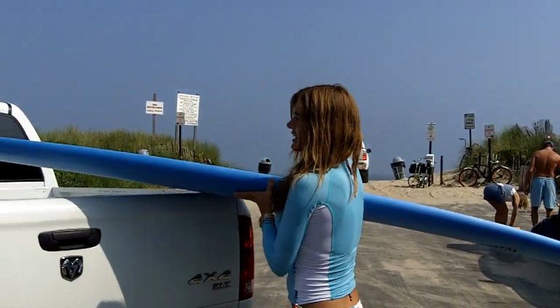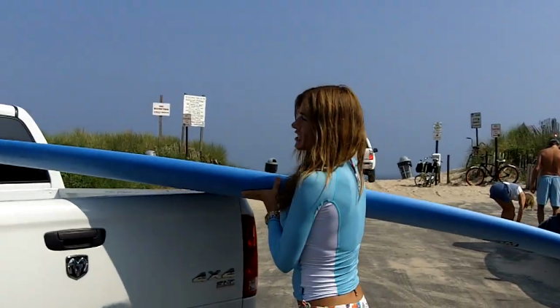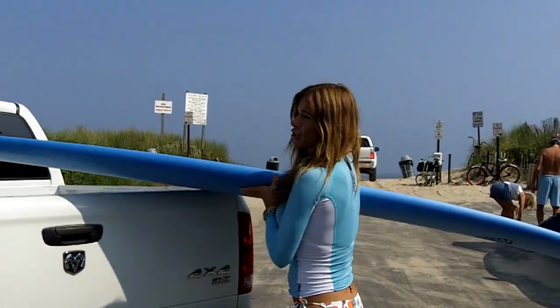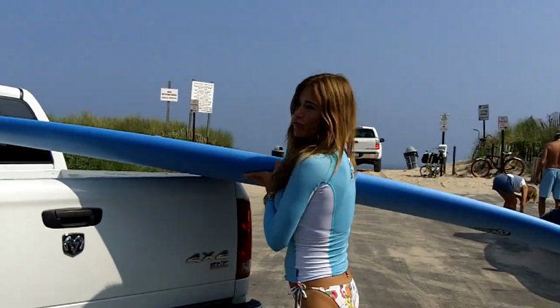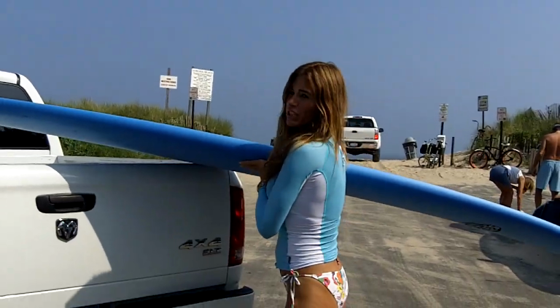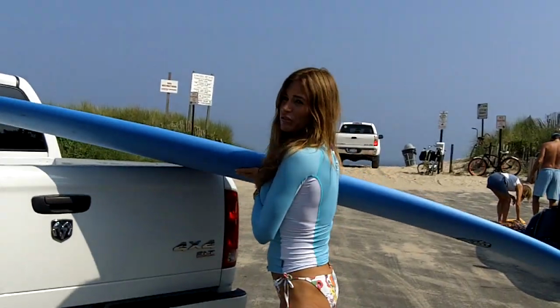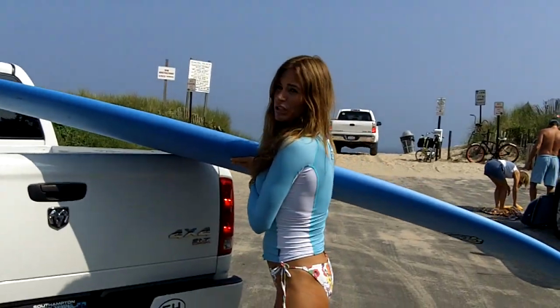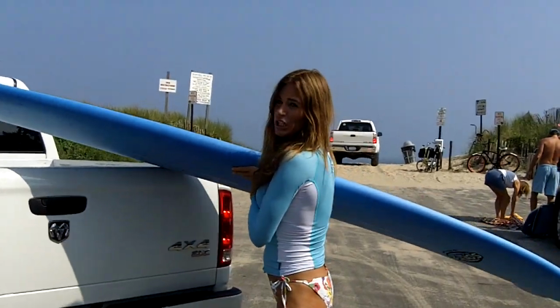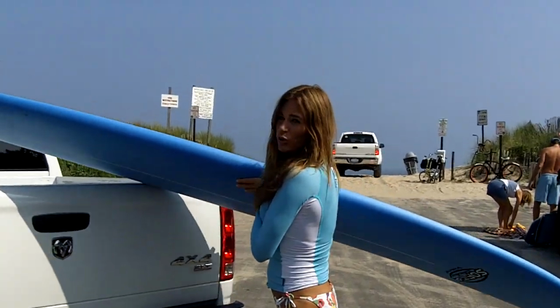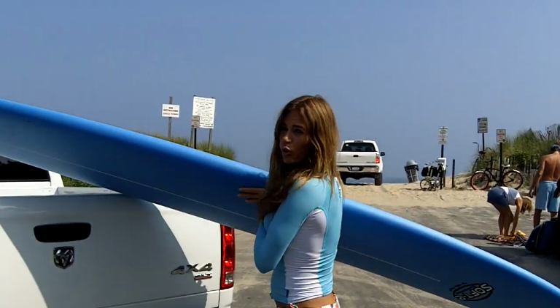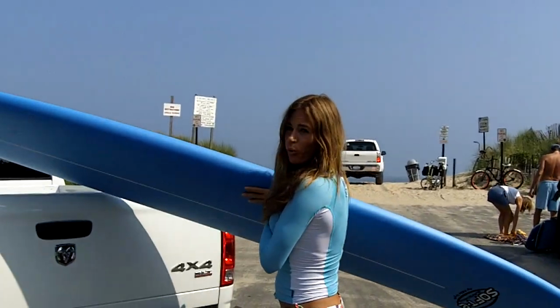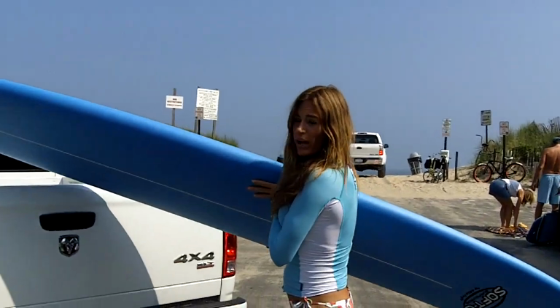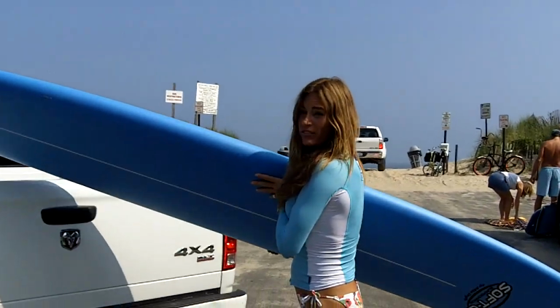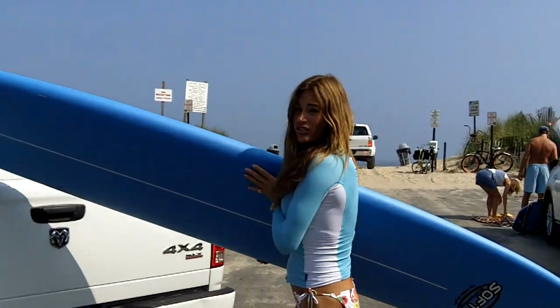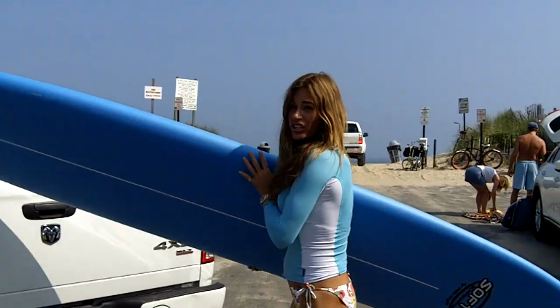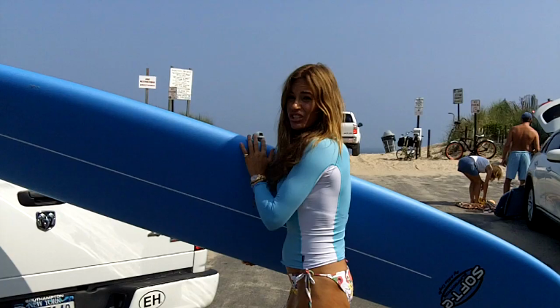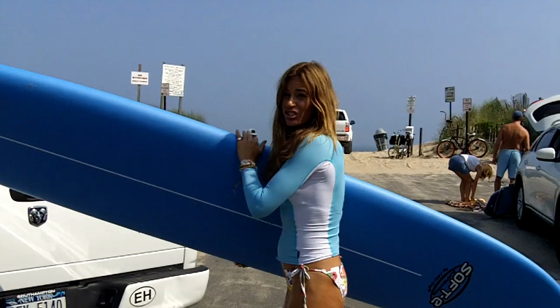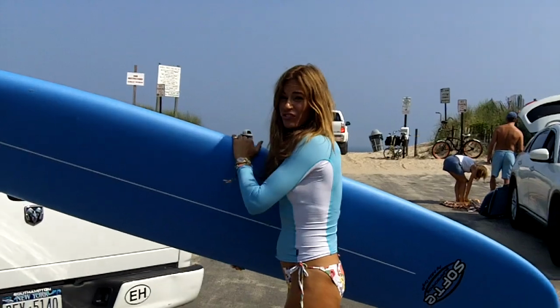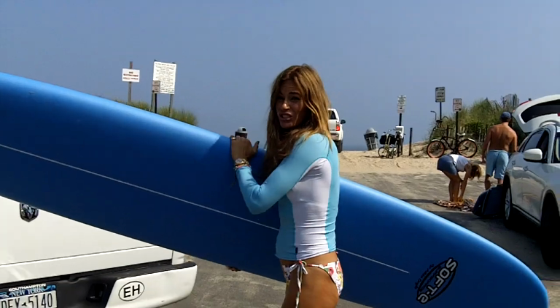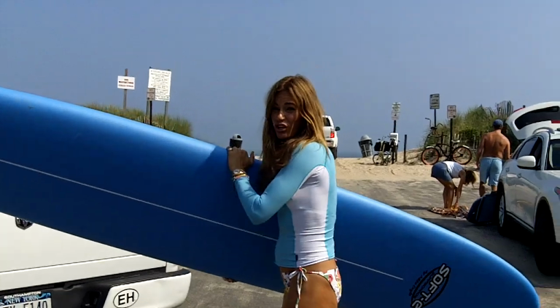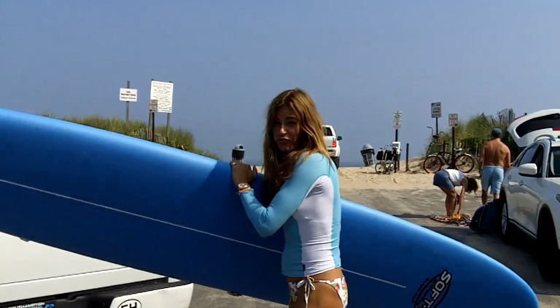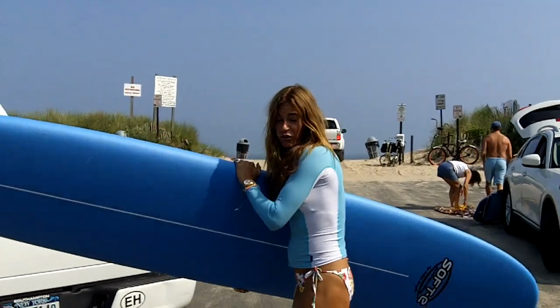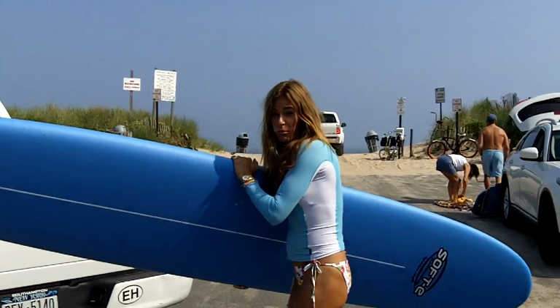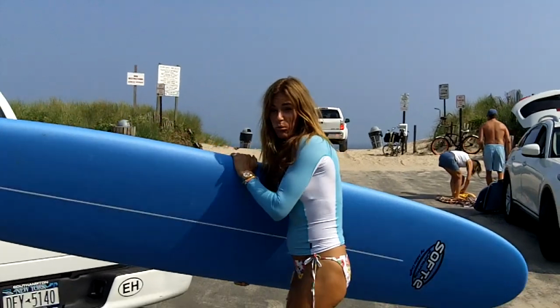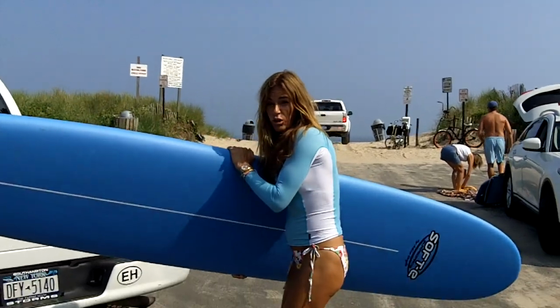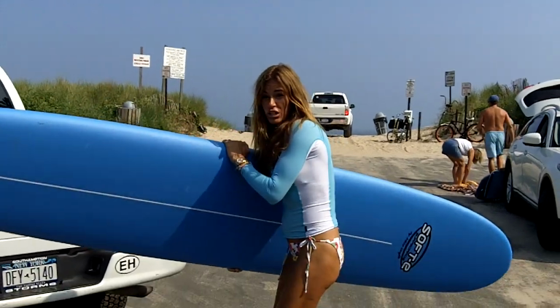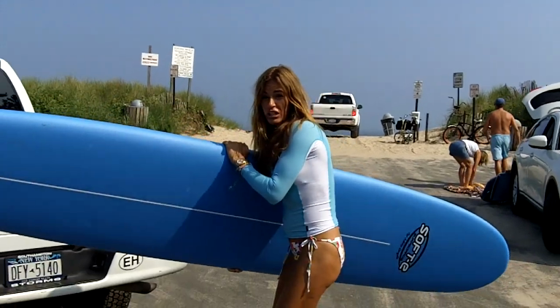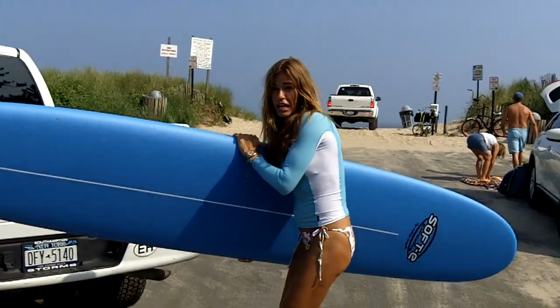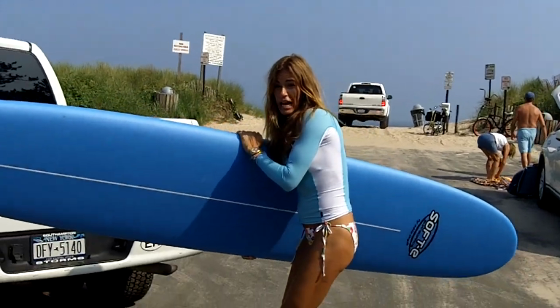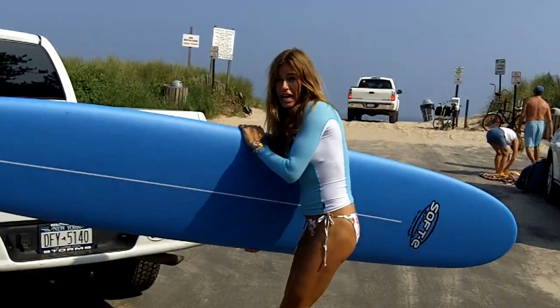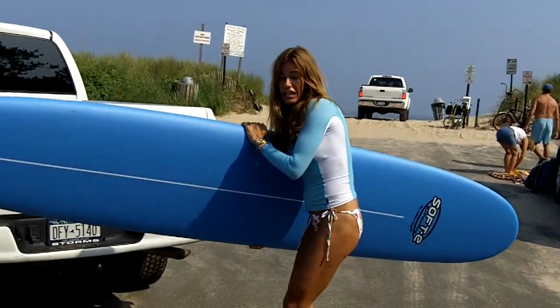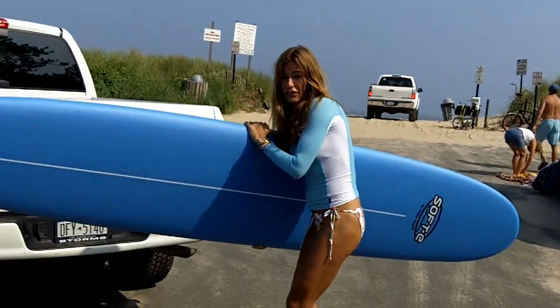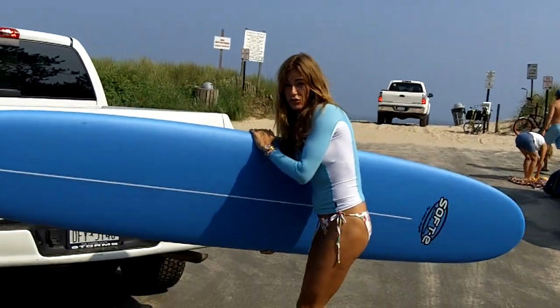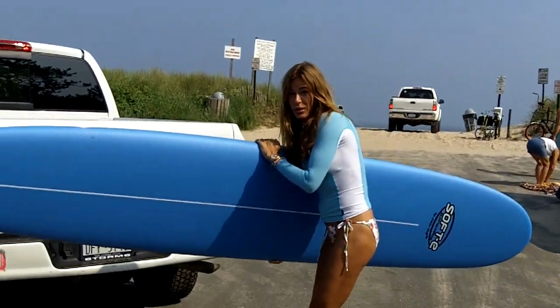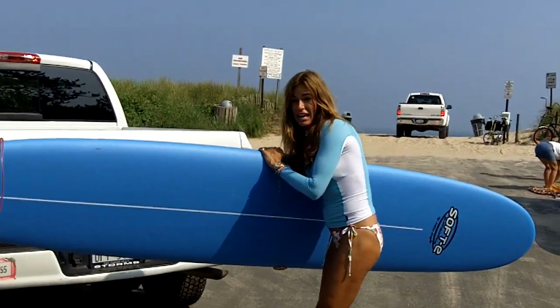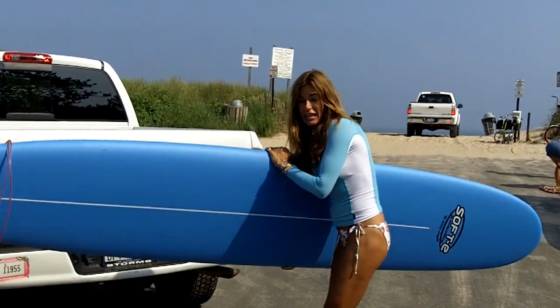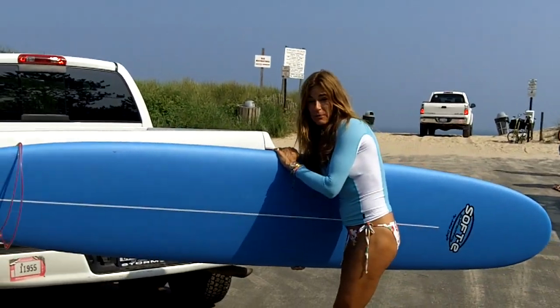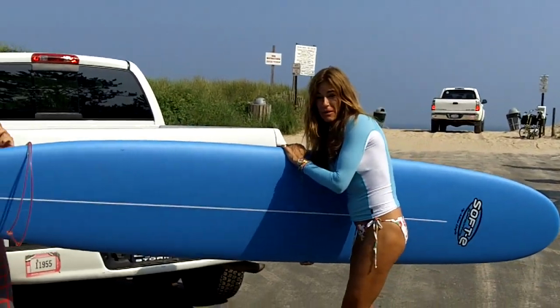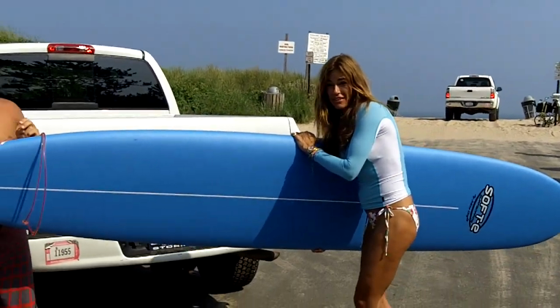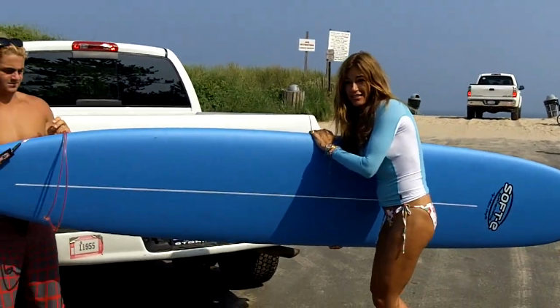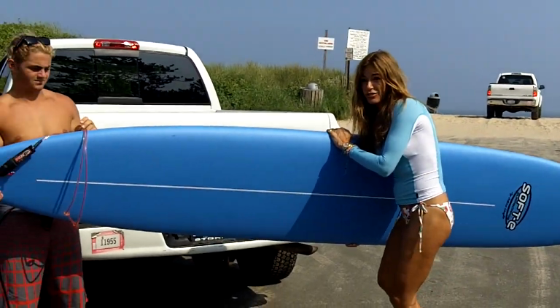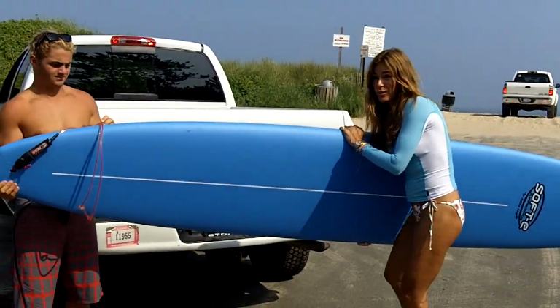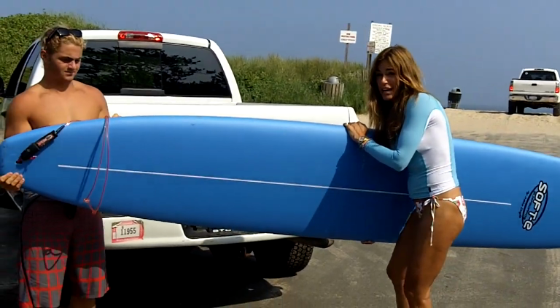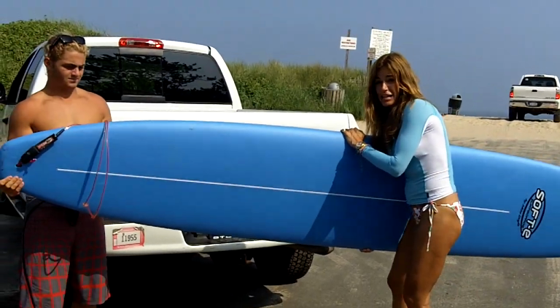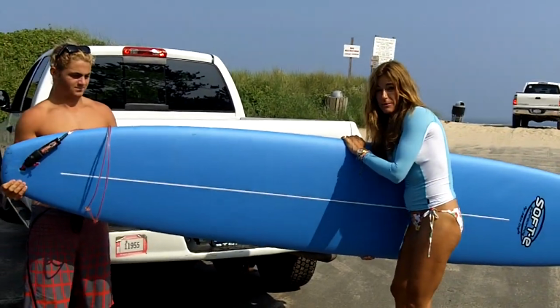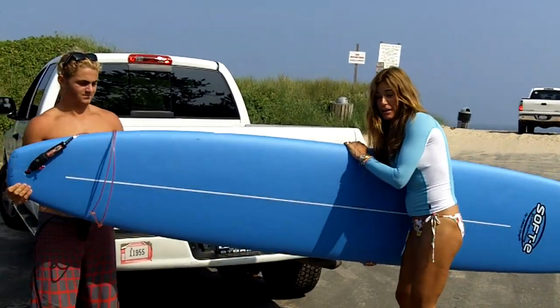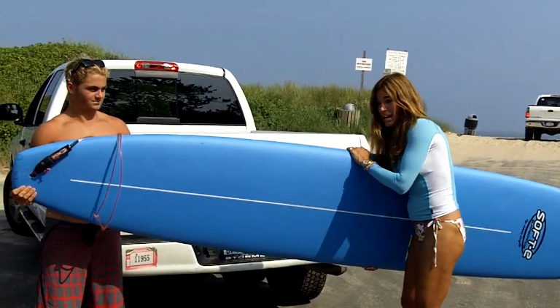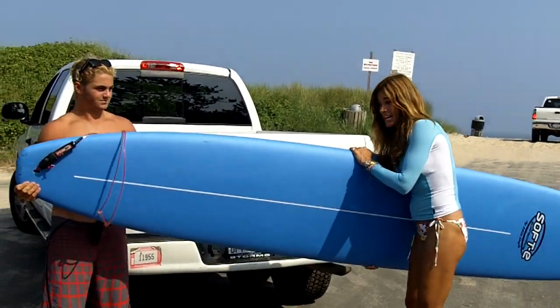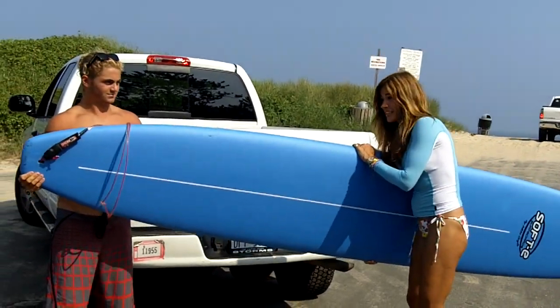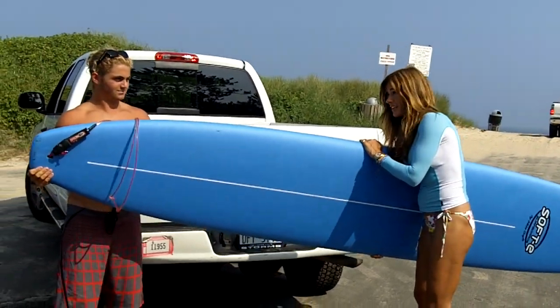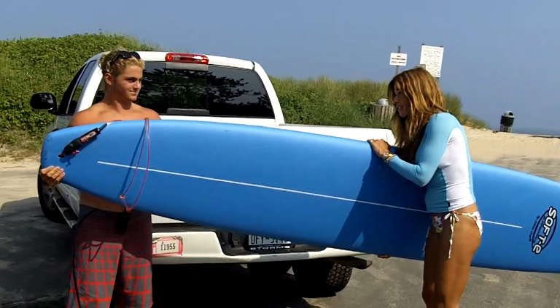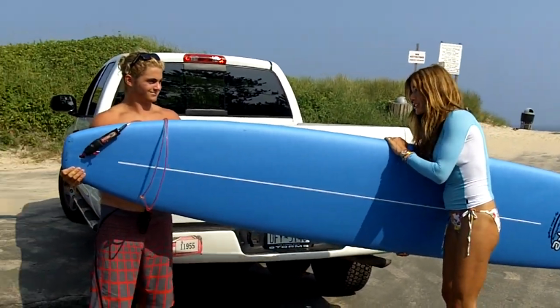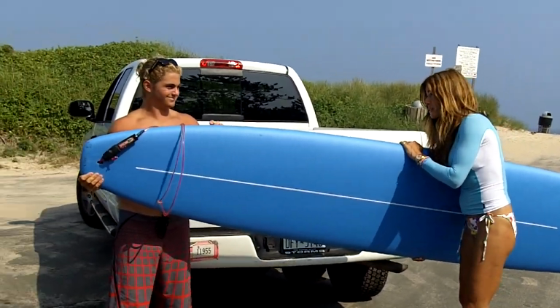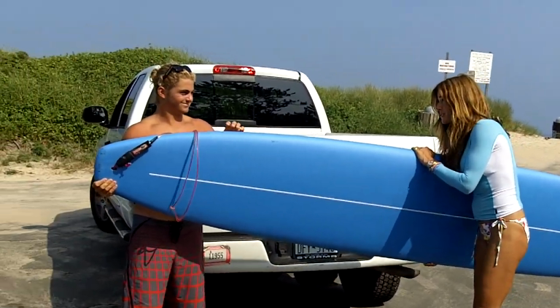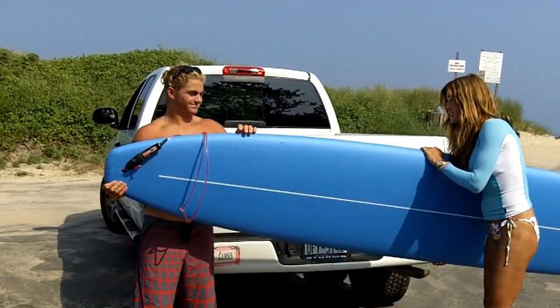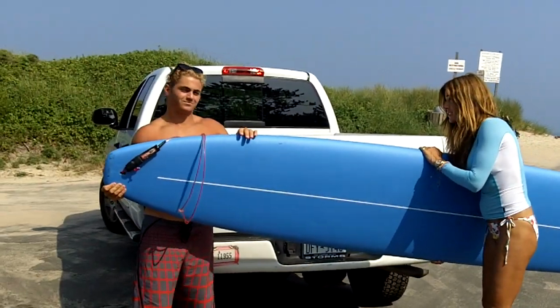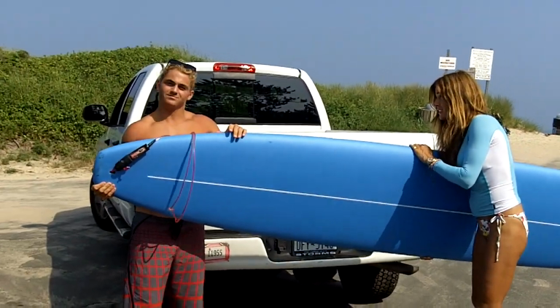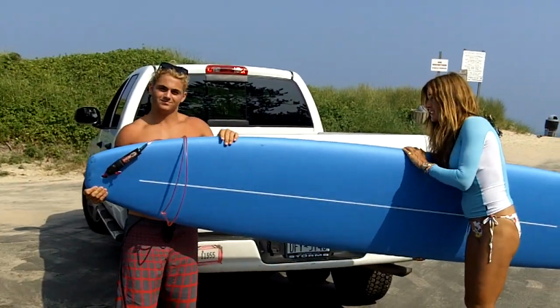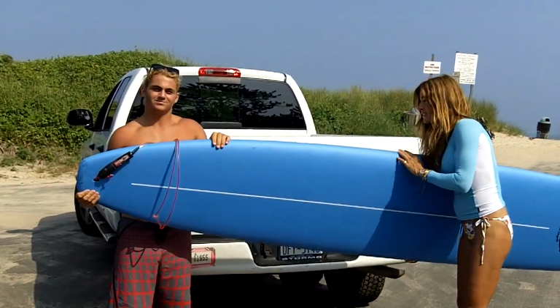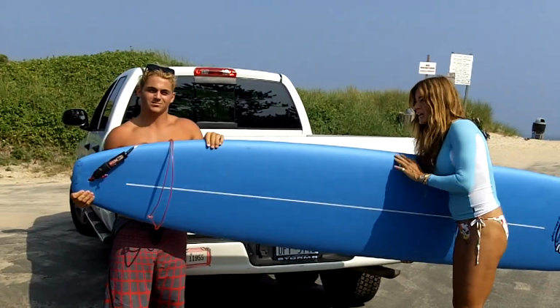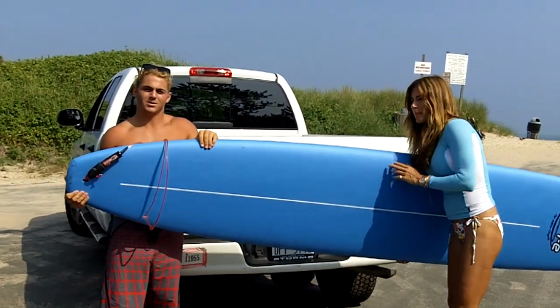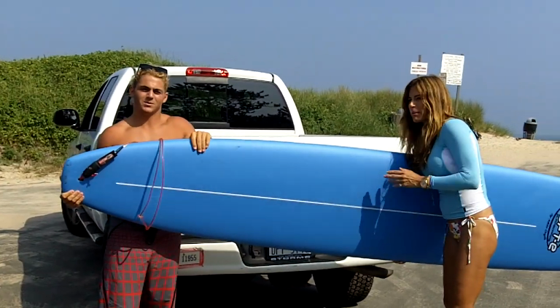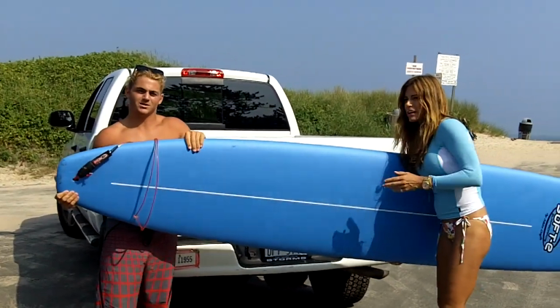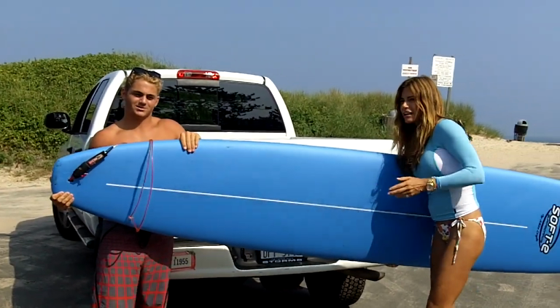This is actually a really, really cool way of starting to surf. It's called the foam board, and if you can't get up on this, you can't get up on anything, right James? Pretty much.